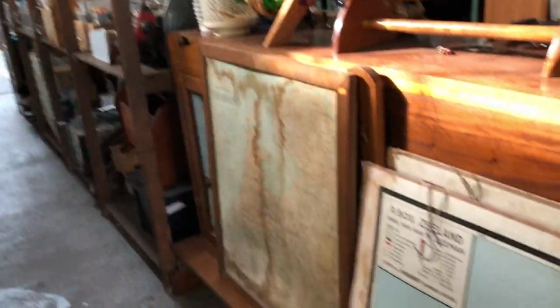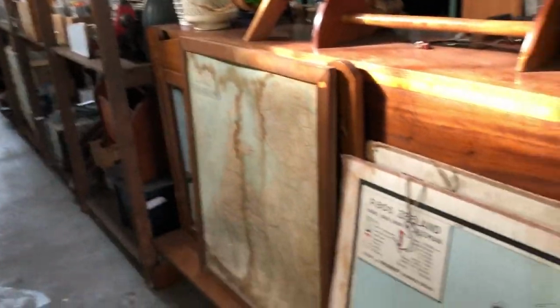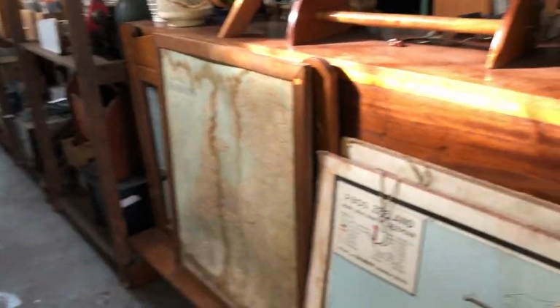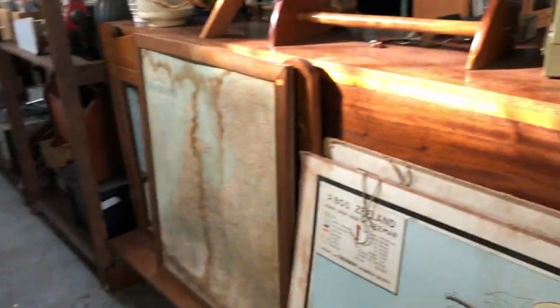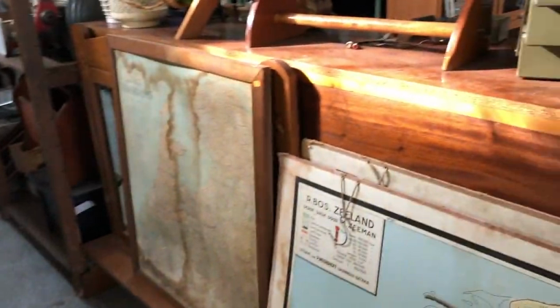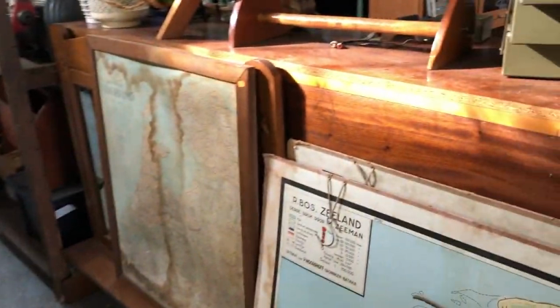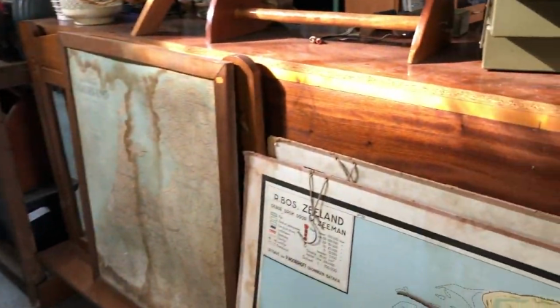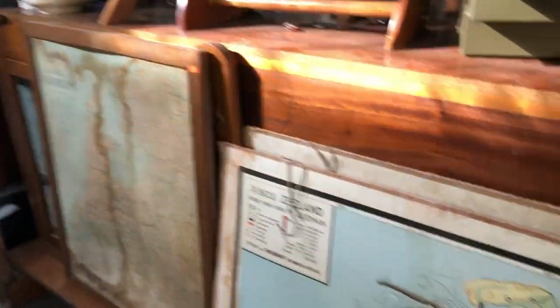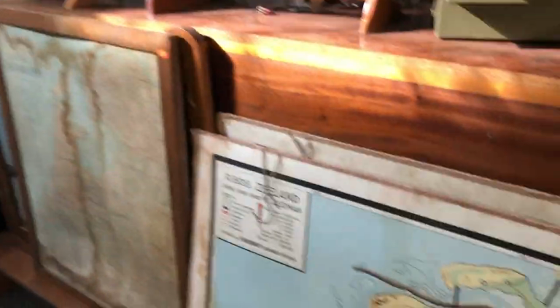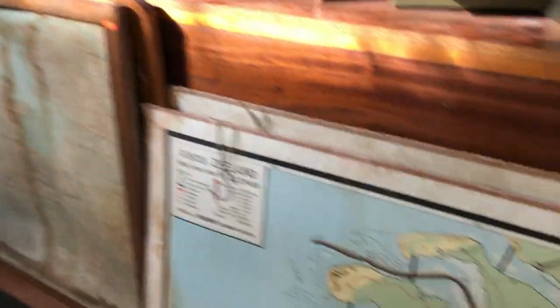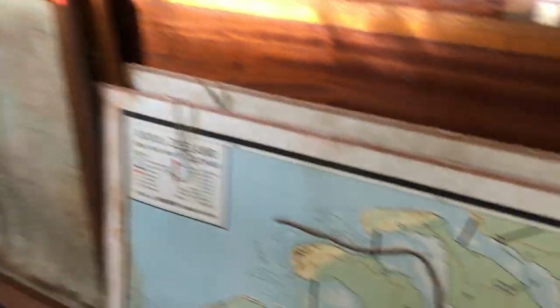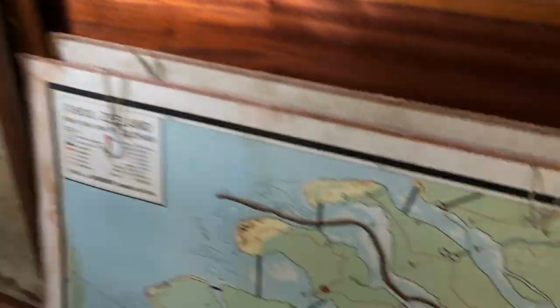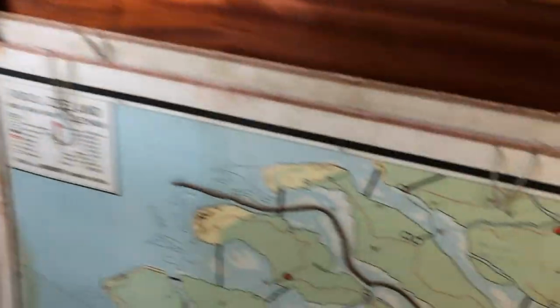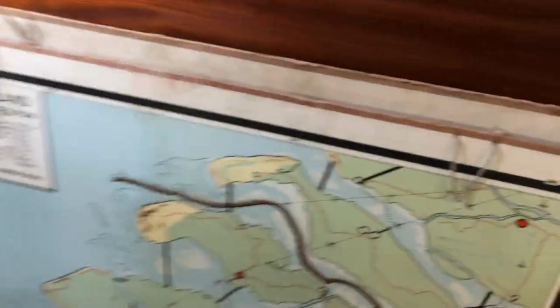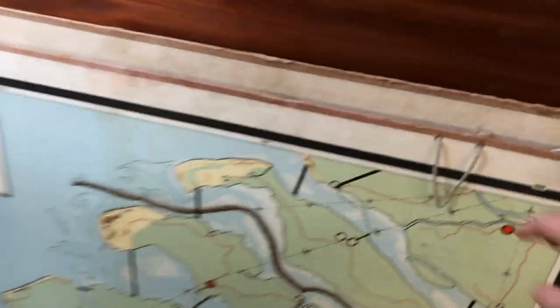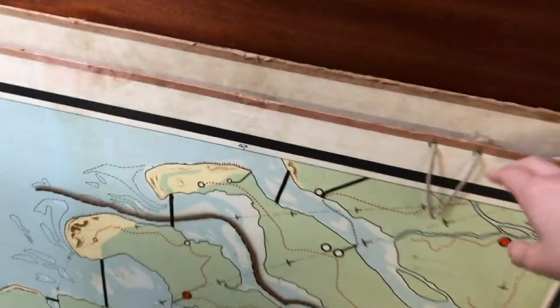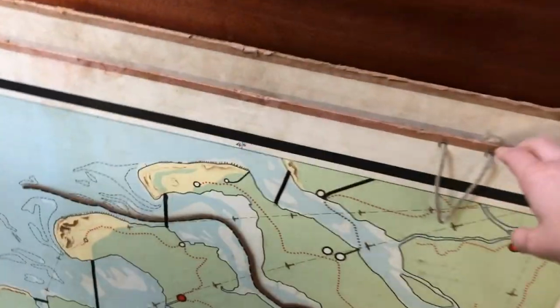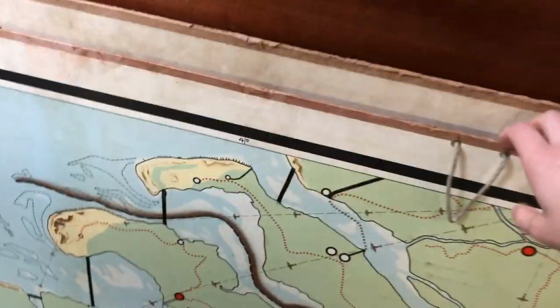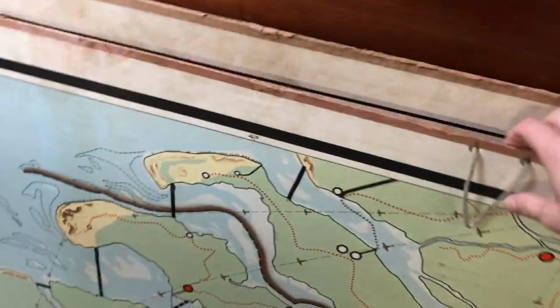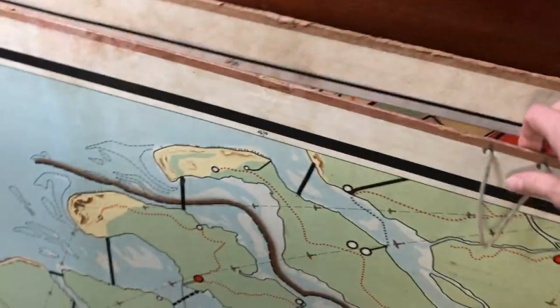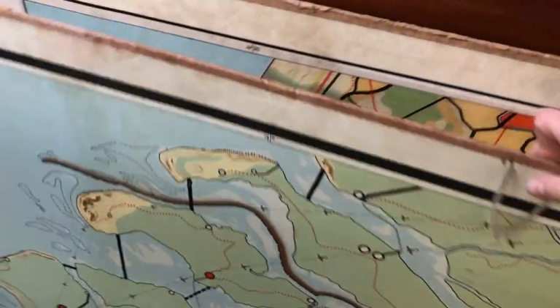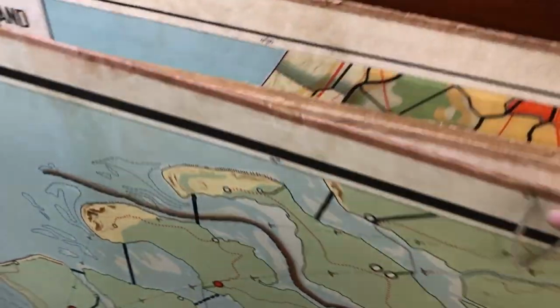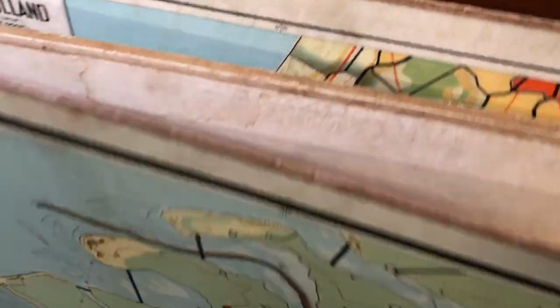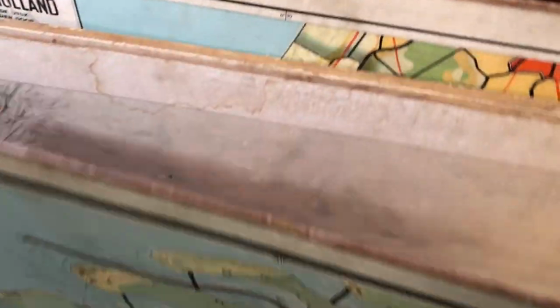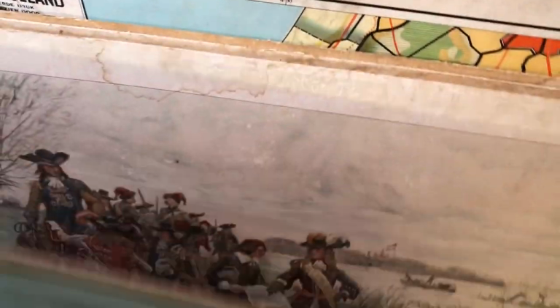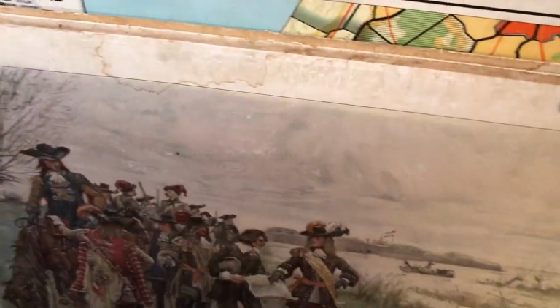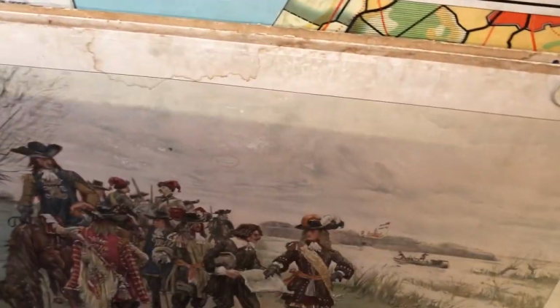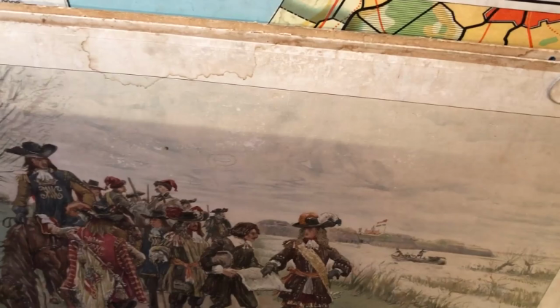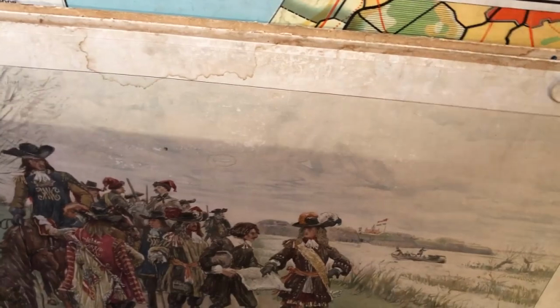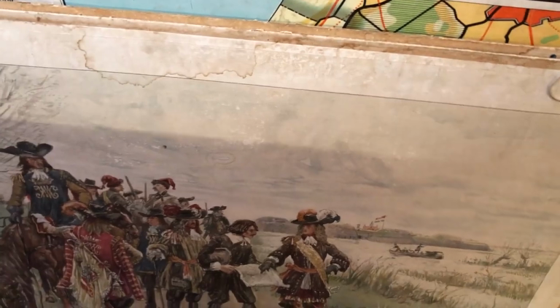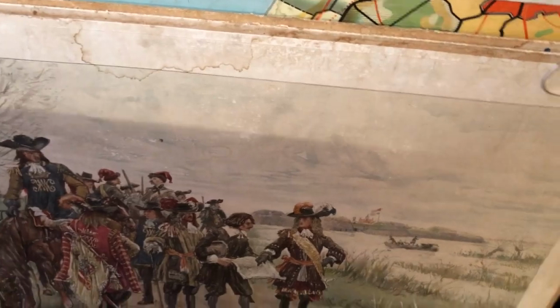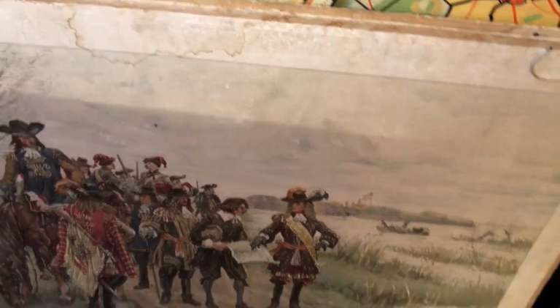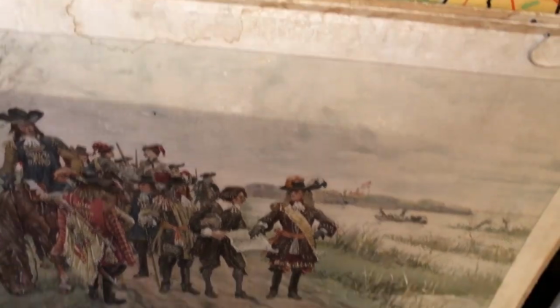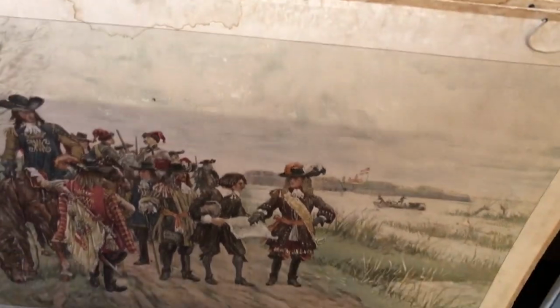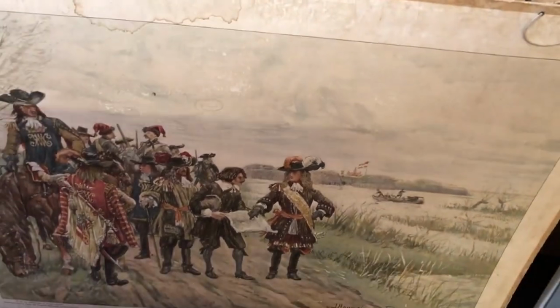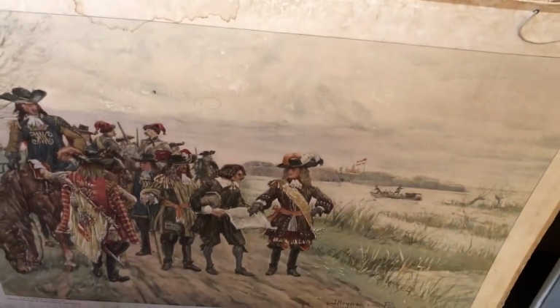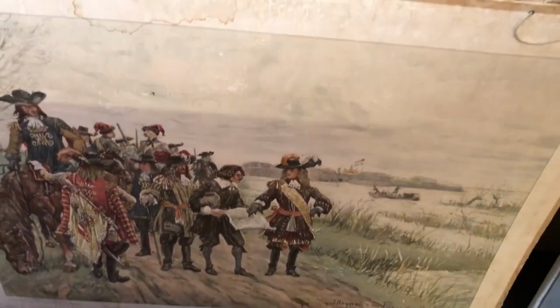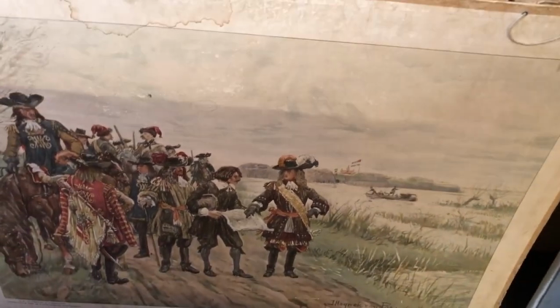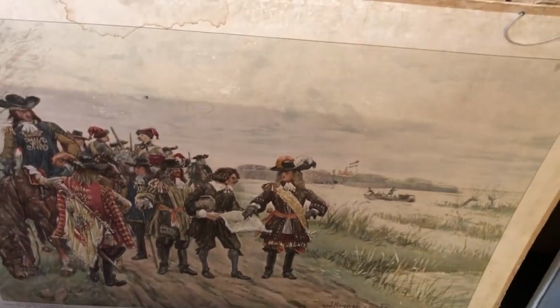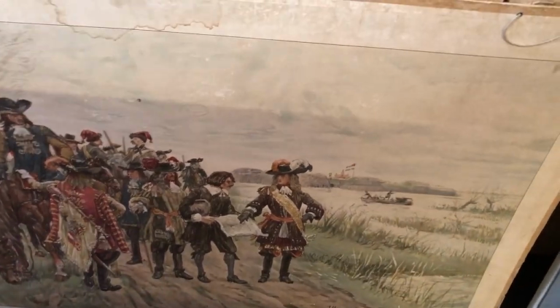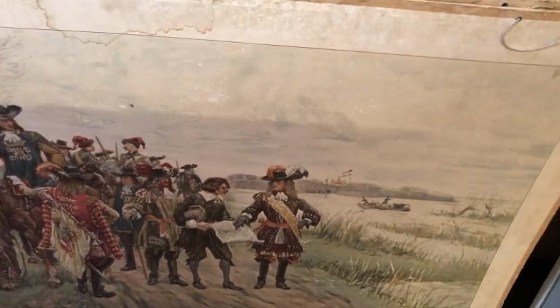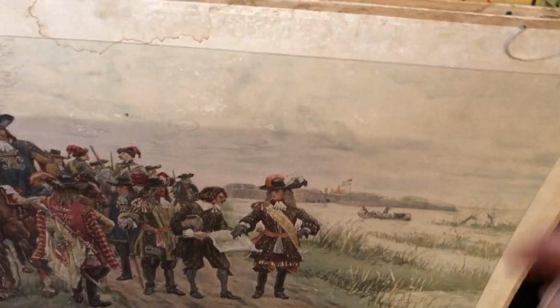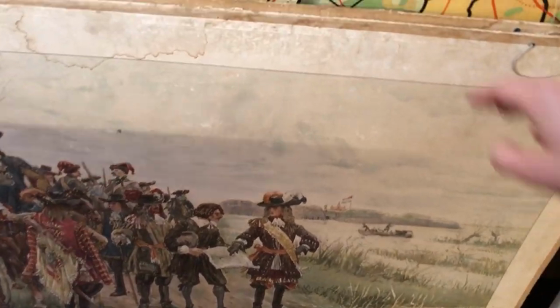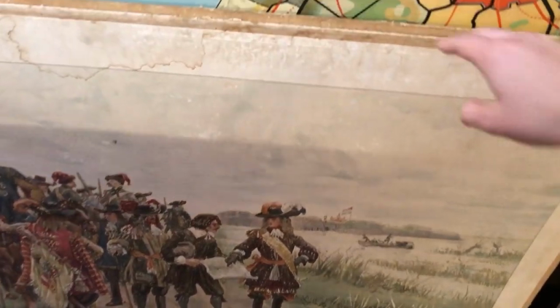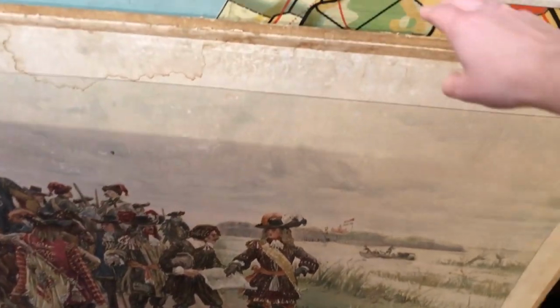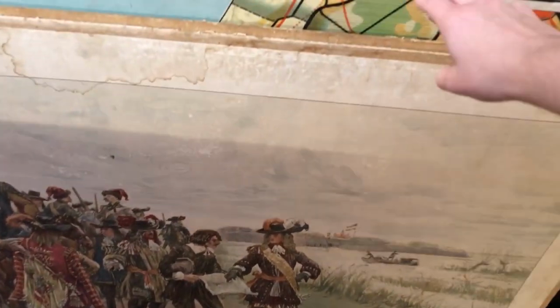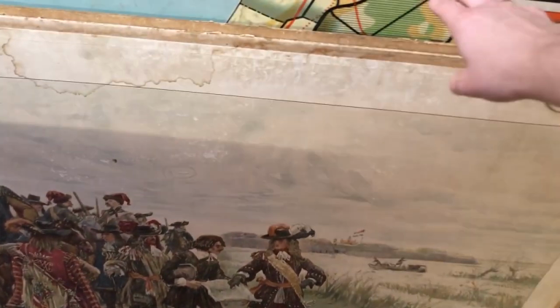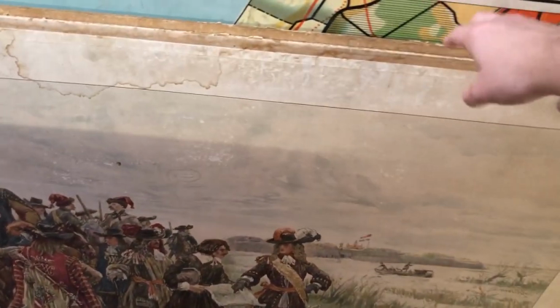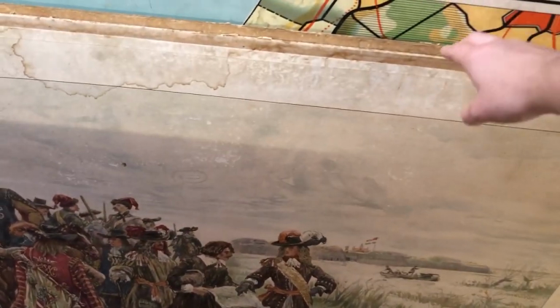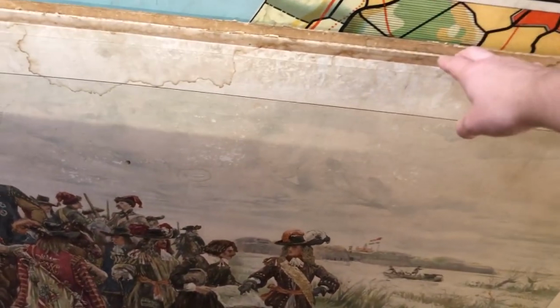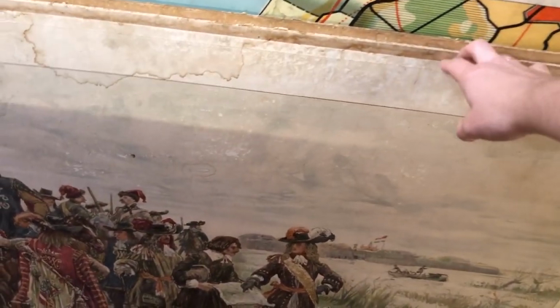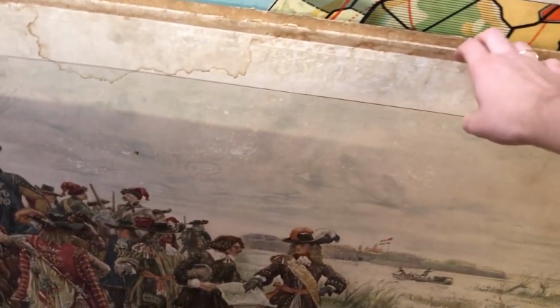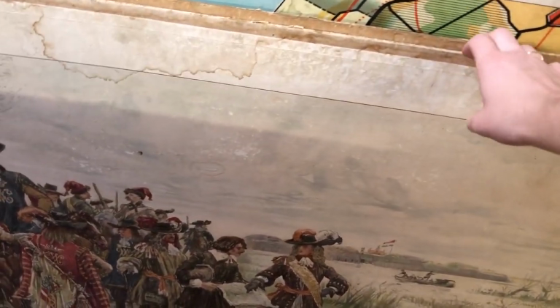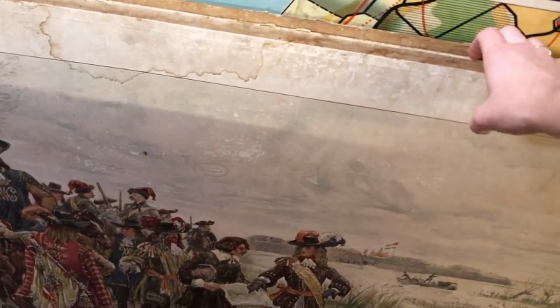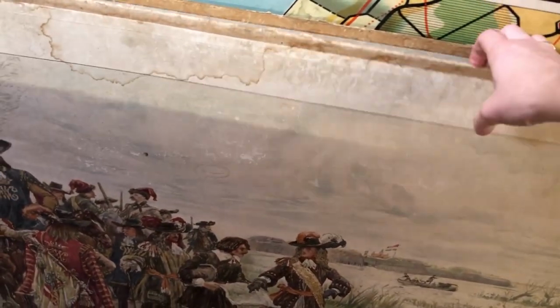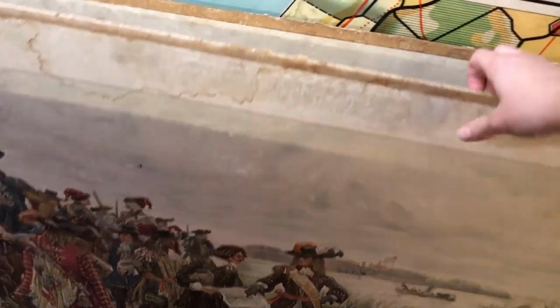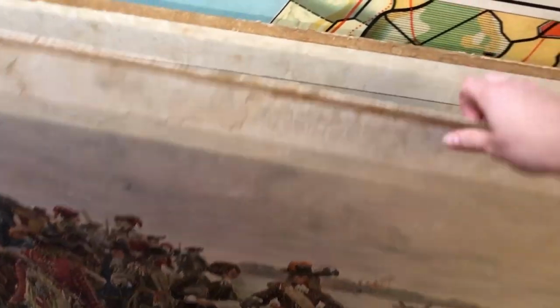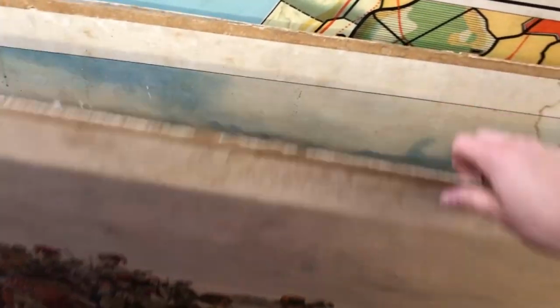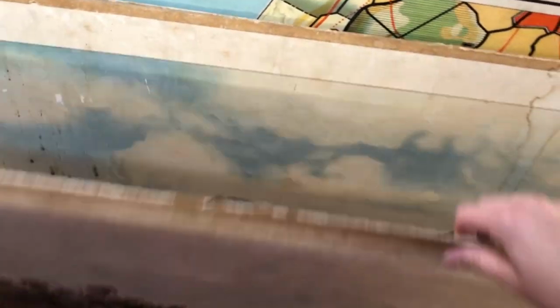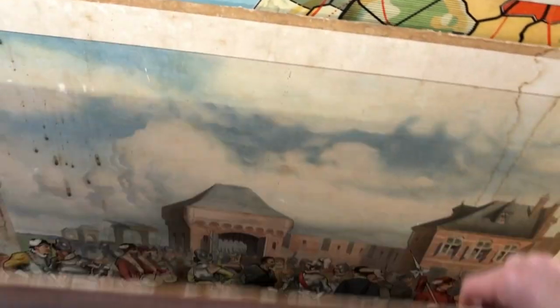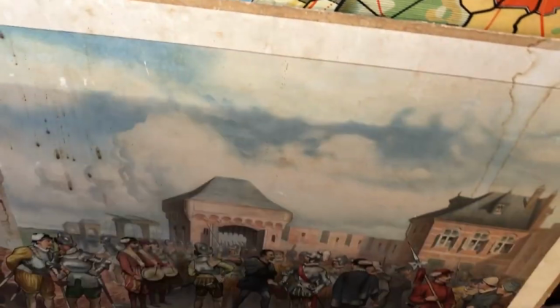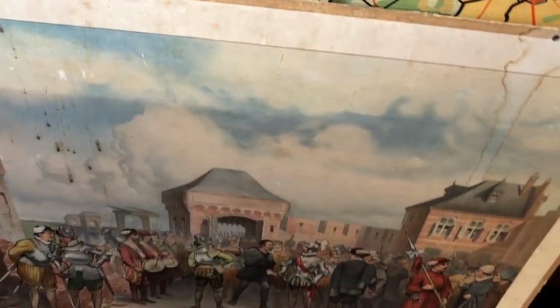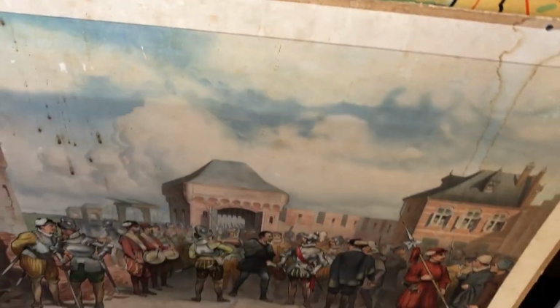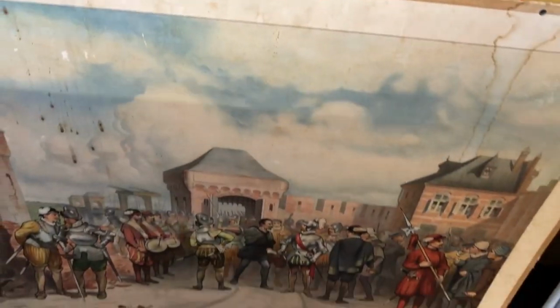These vintage maps and historic posters were nice but the condition was quite bad. Most of them had water damage or were torn, or both.